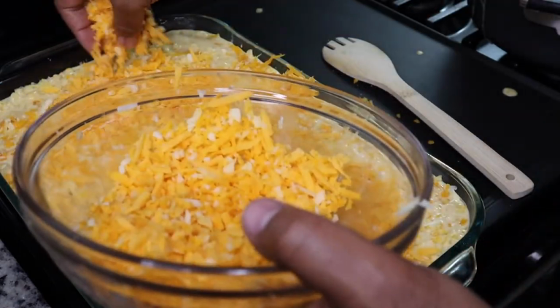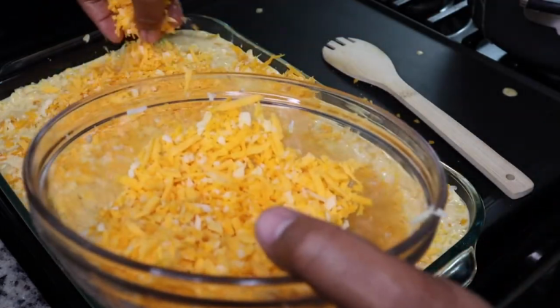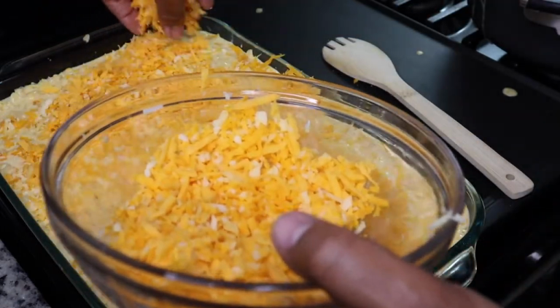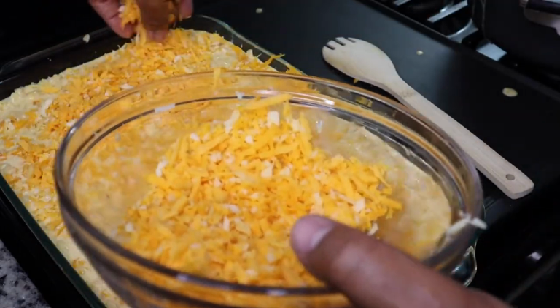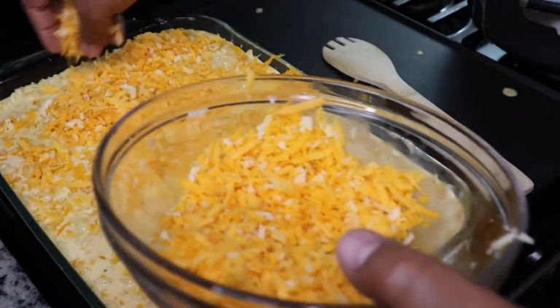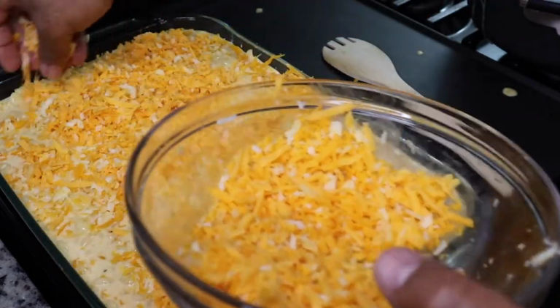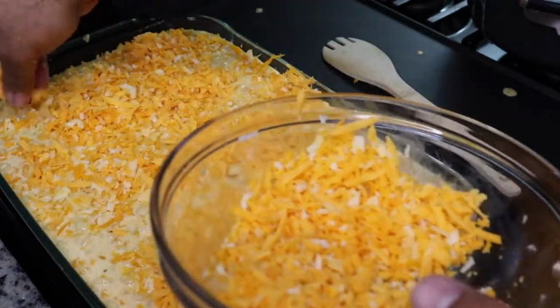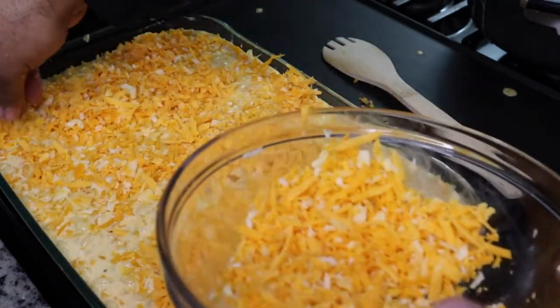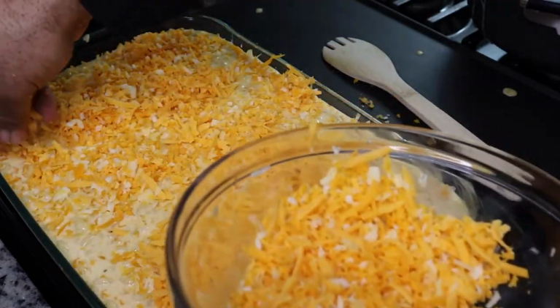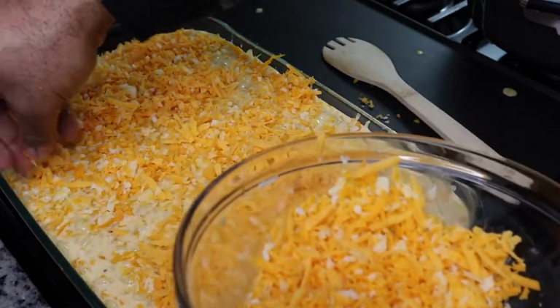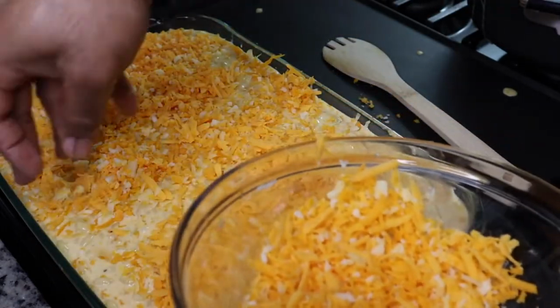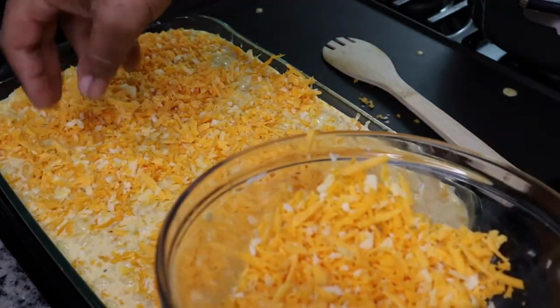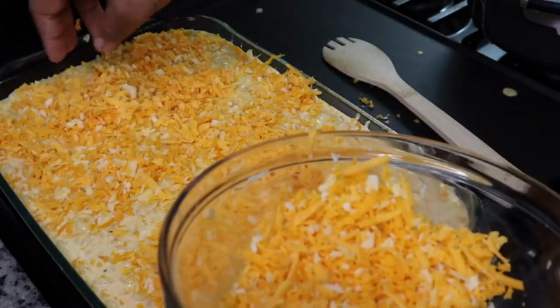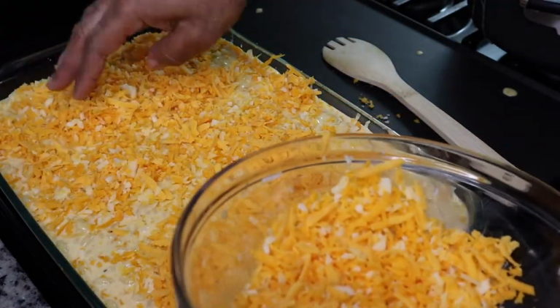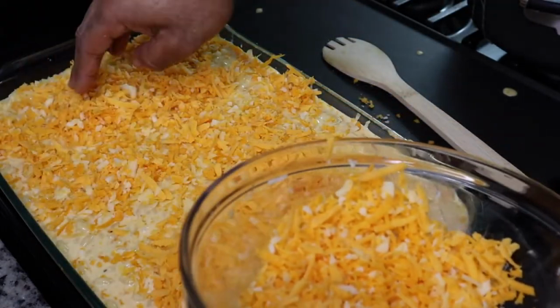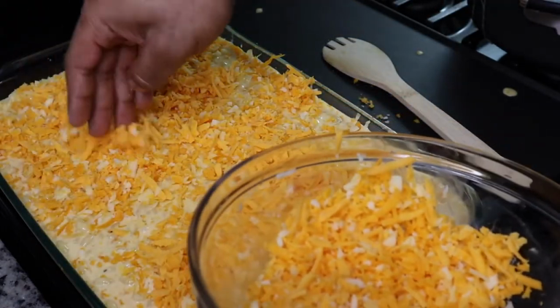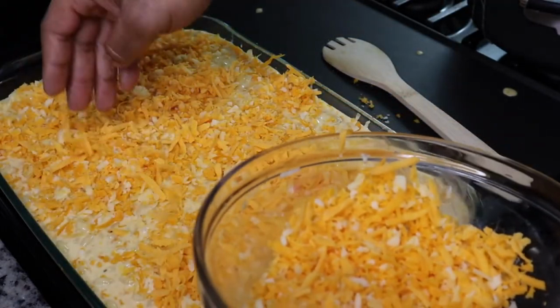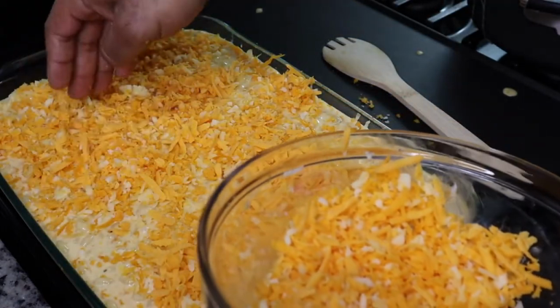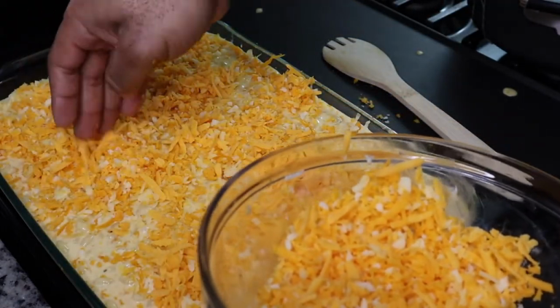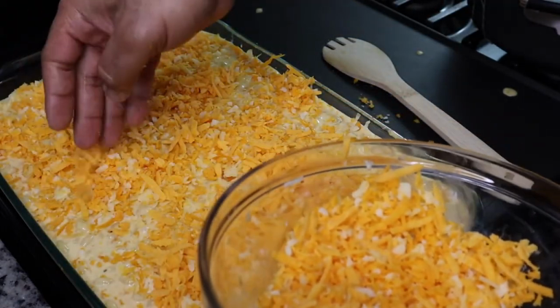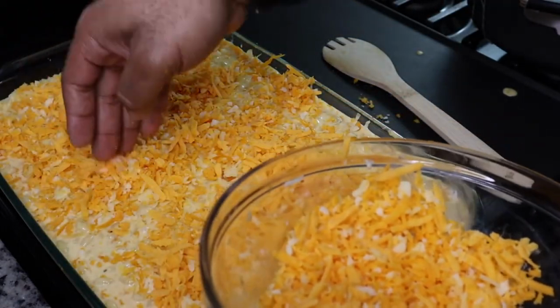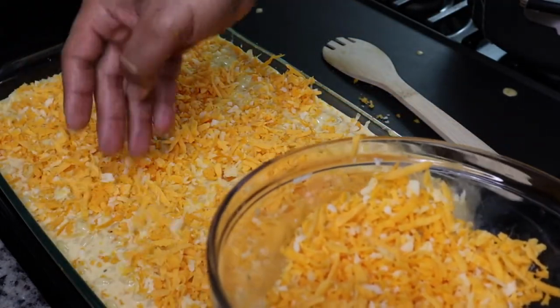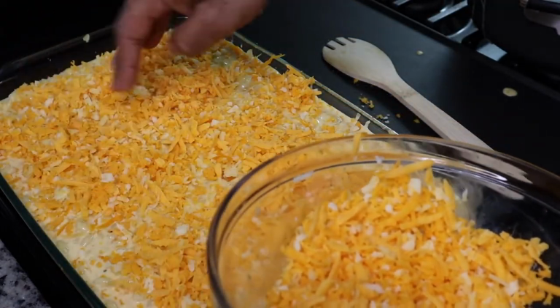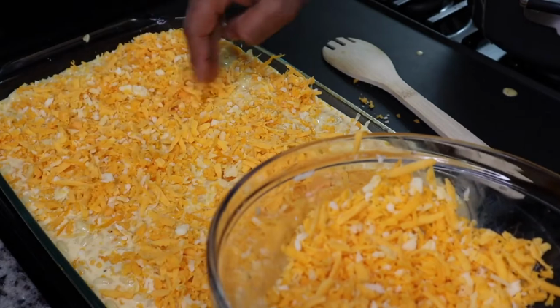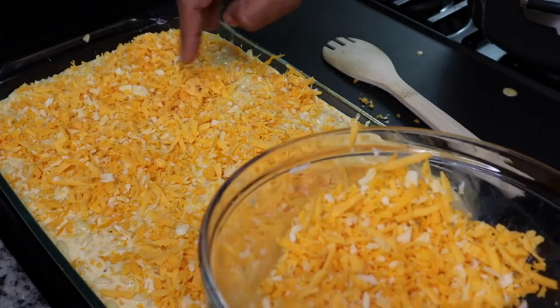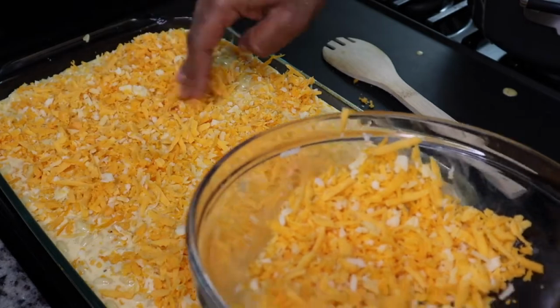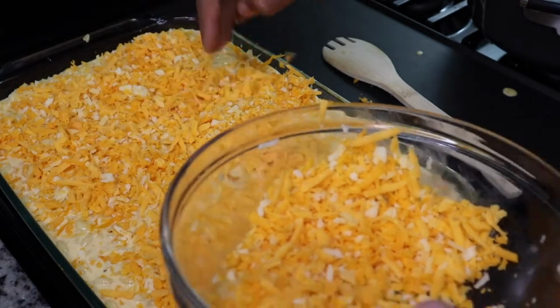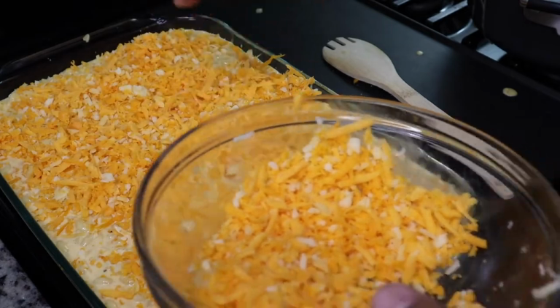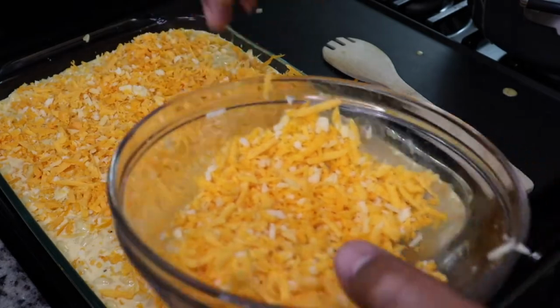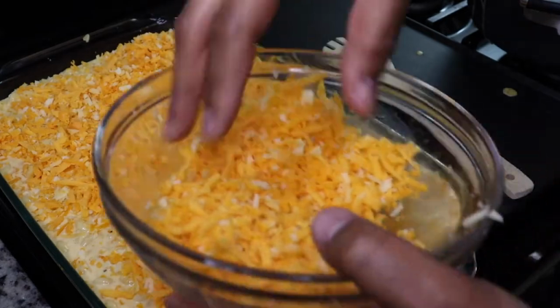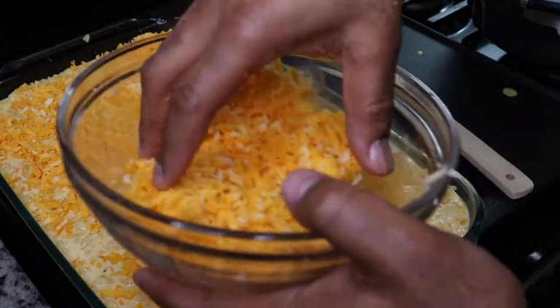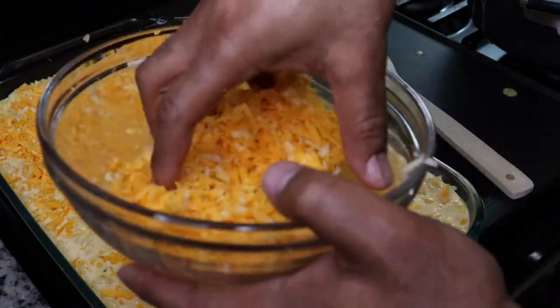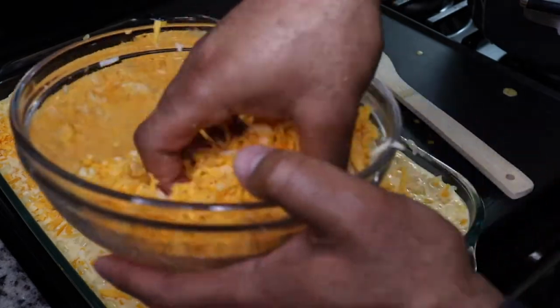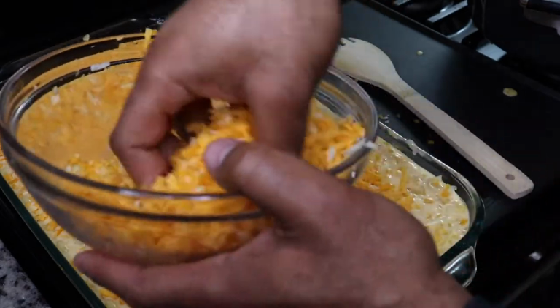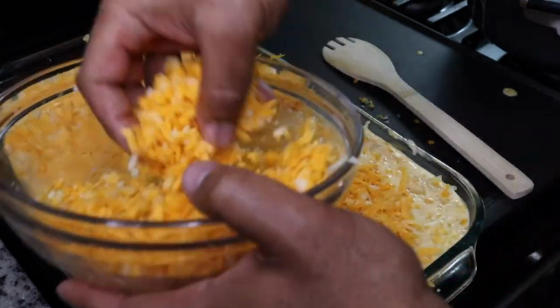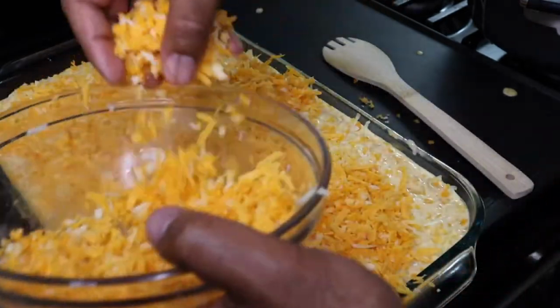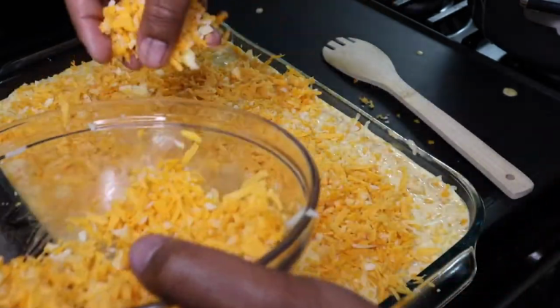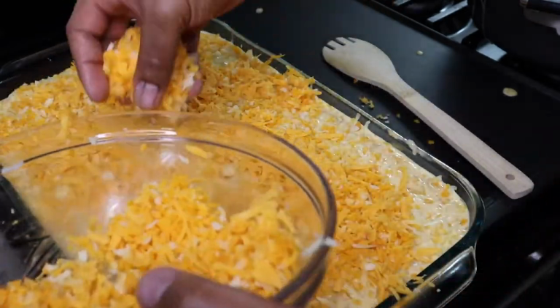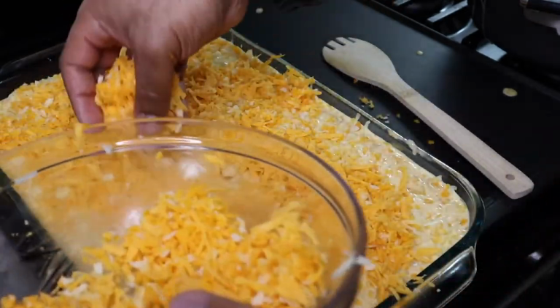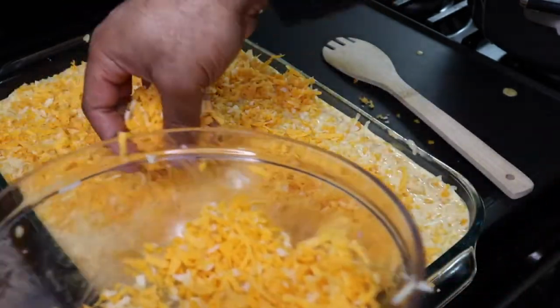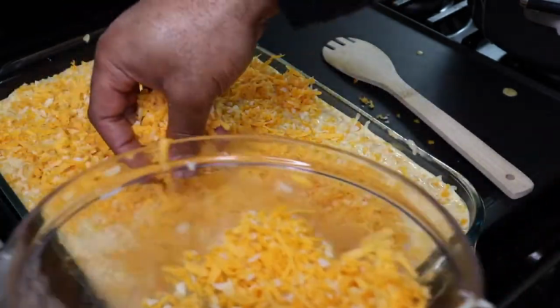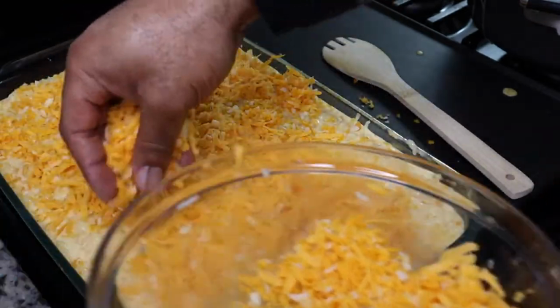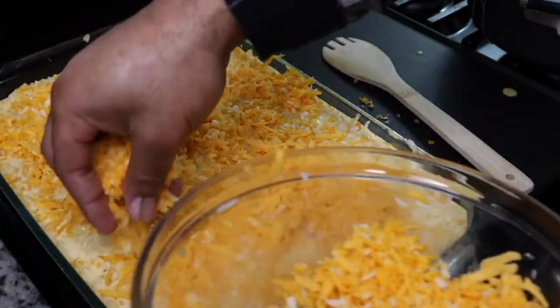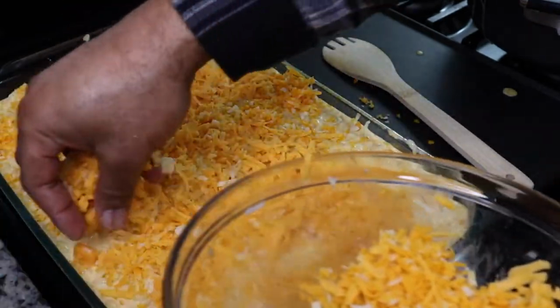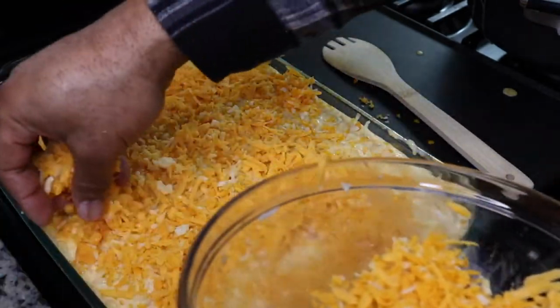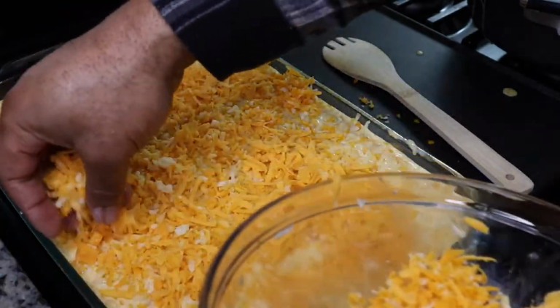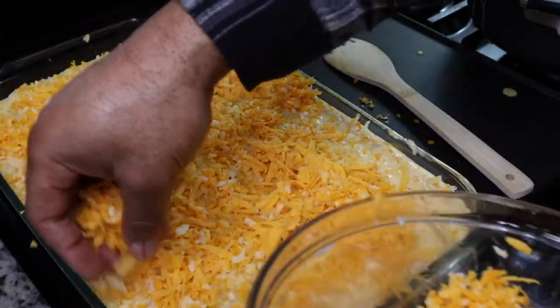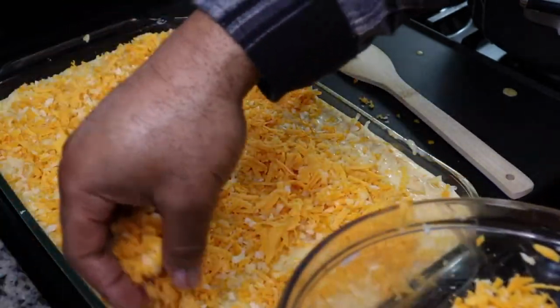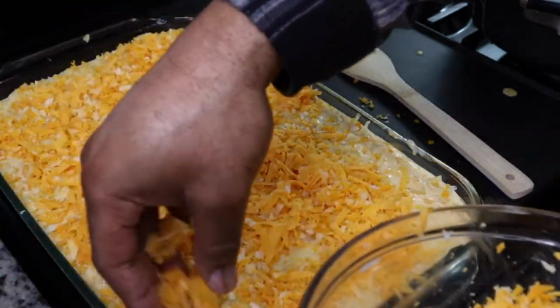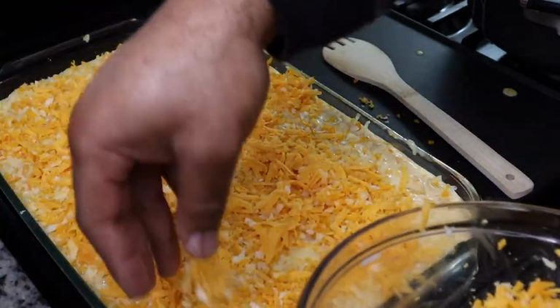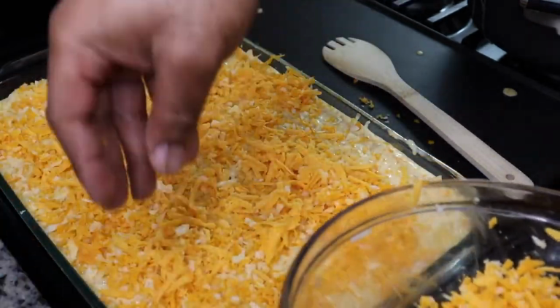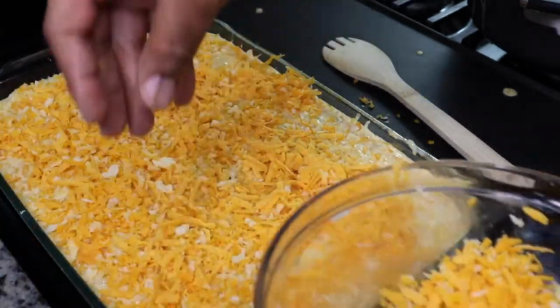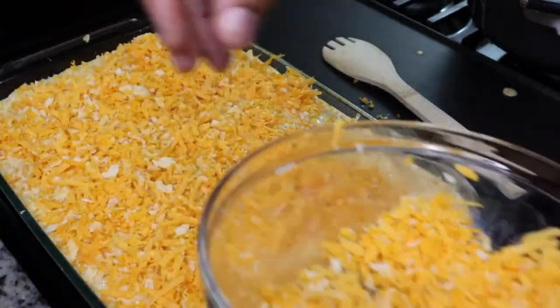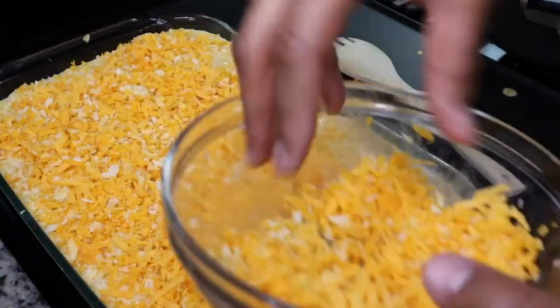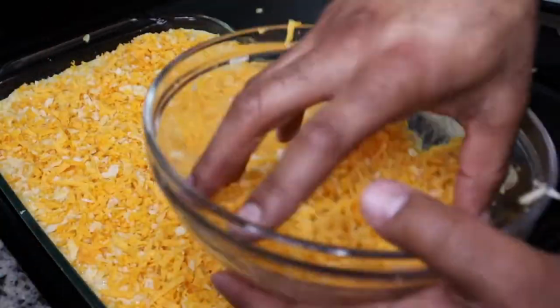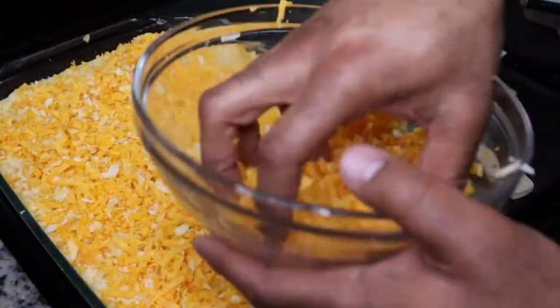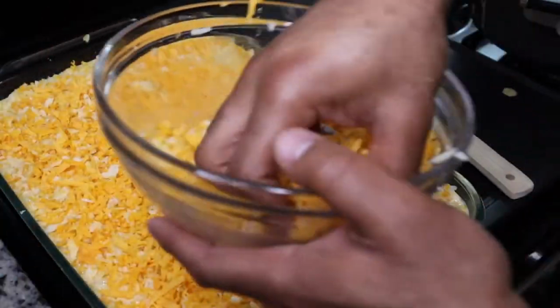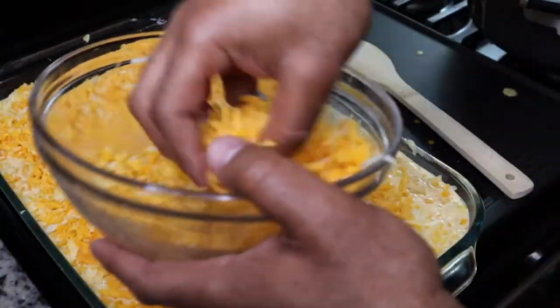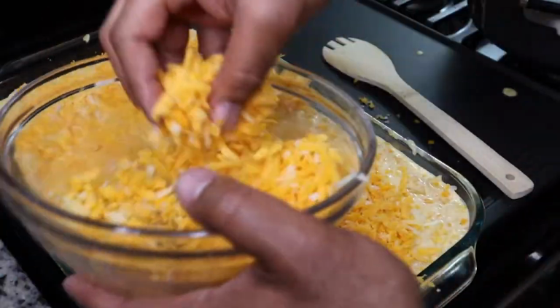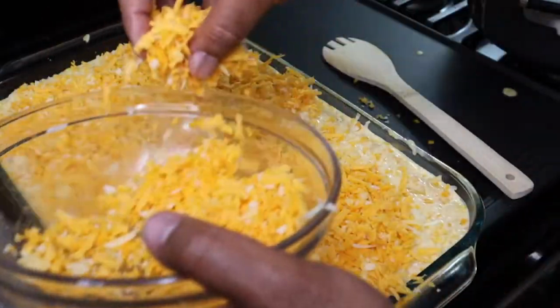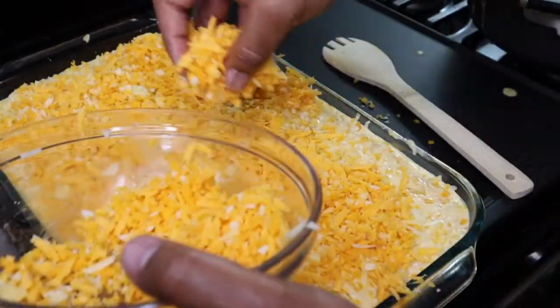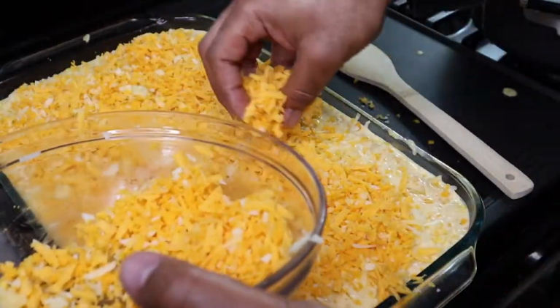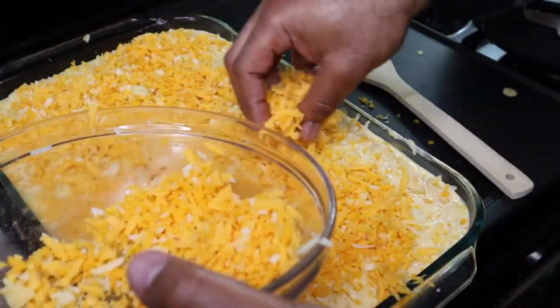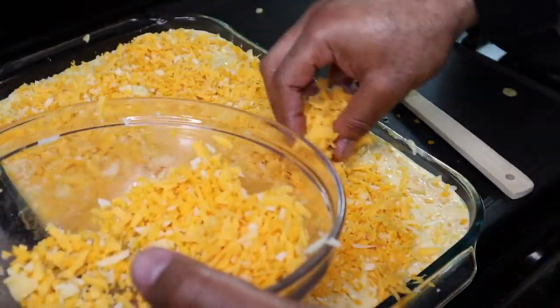Then you're going to bake it in a 350-degree oven for about 30 minutes, or until the top is brown.